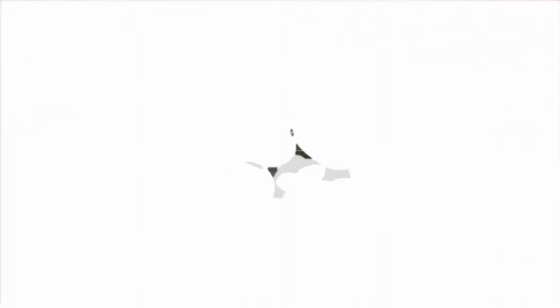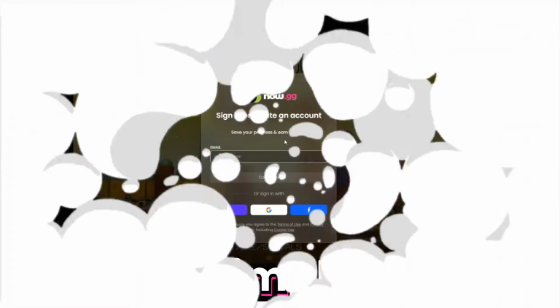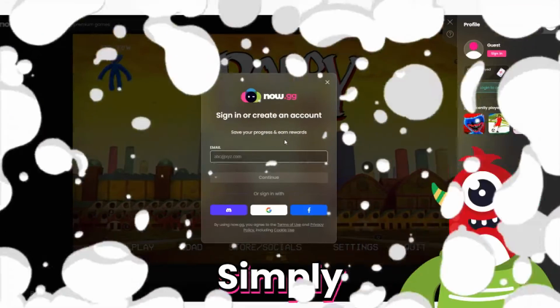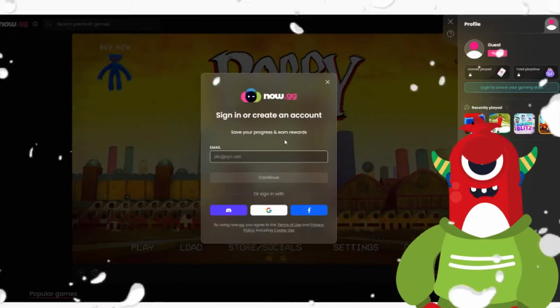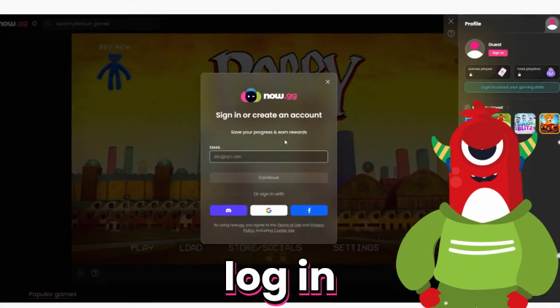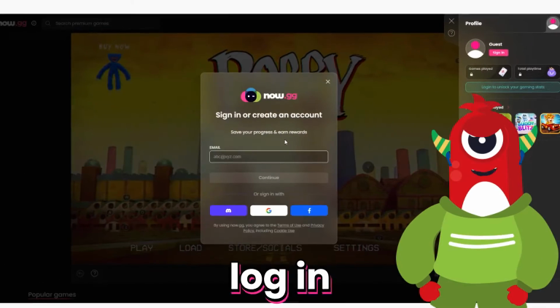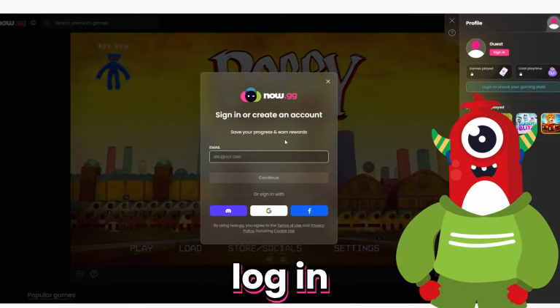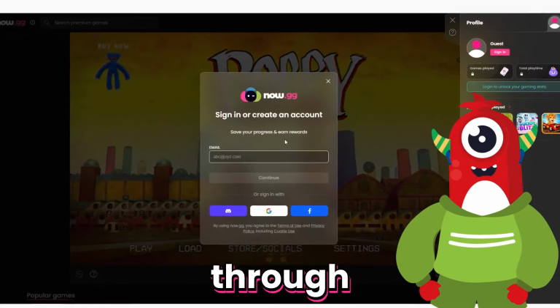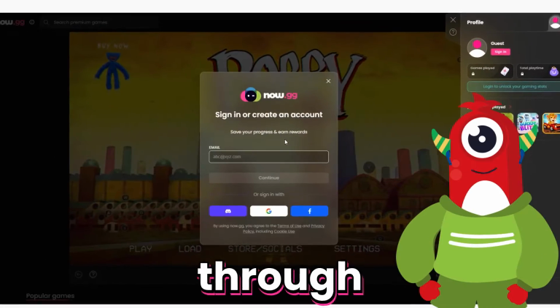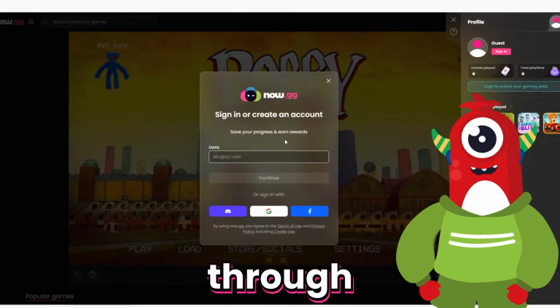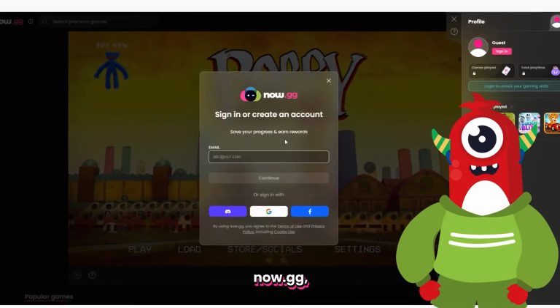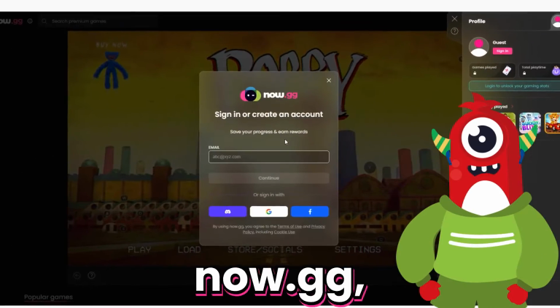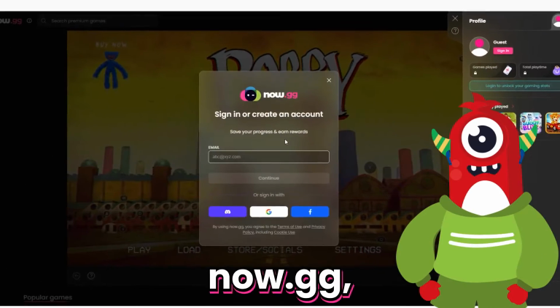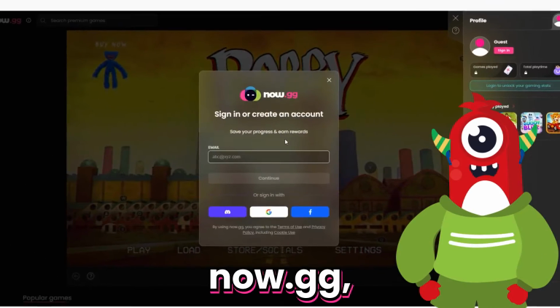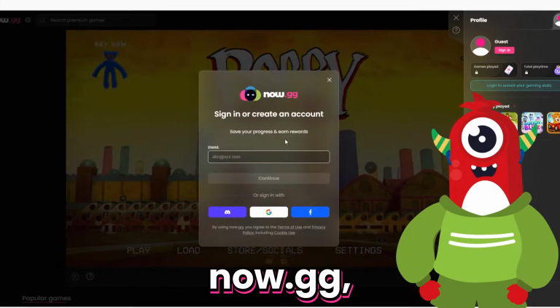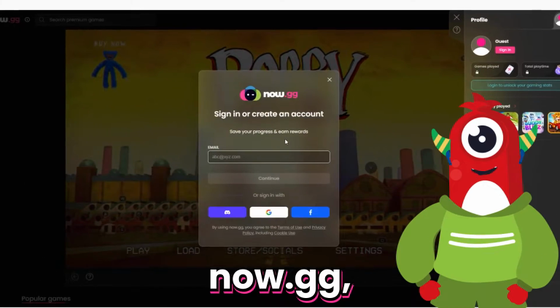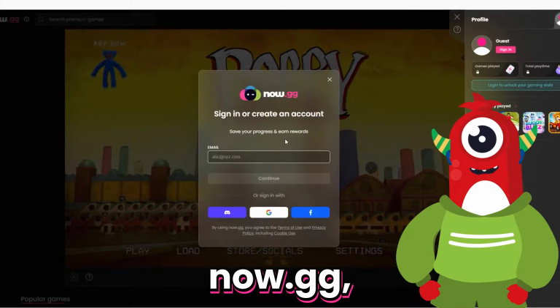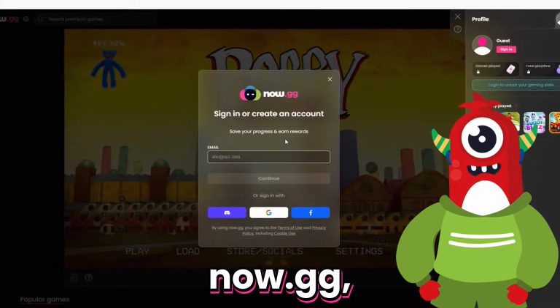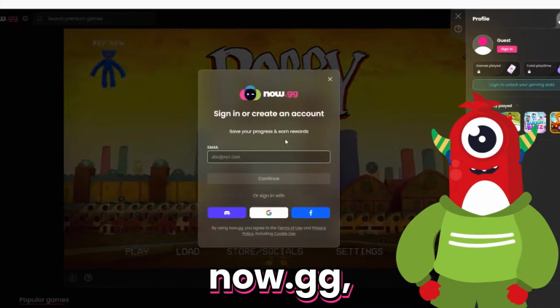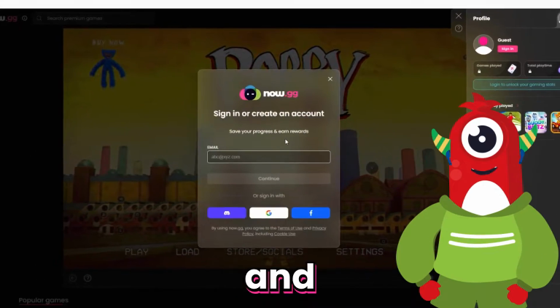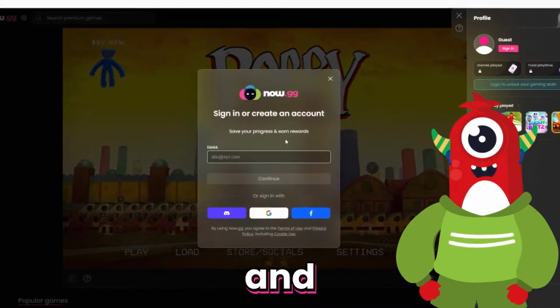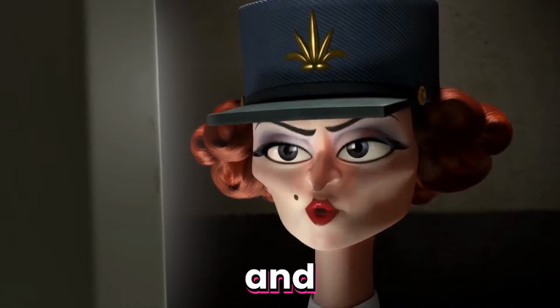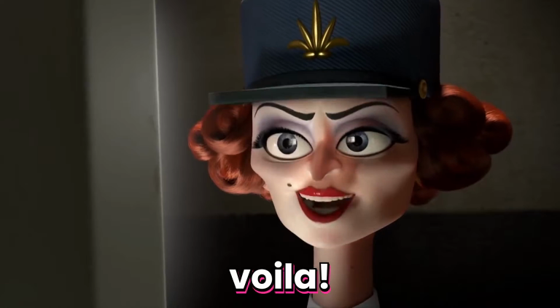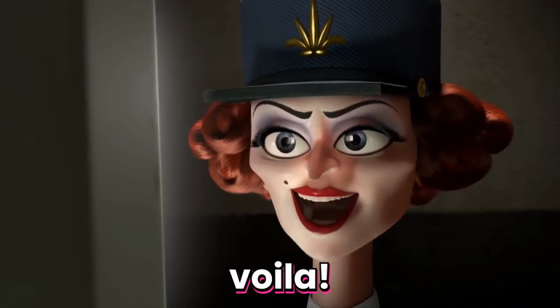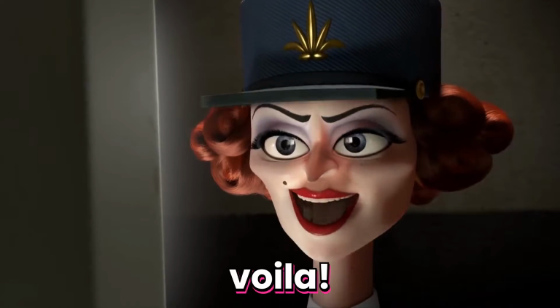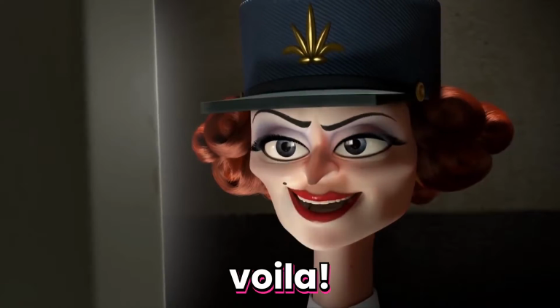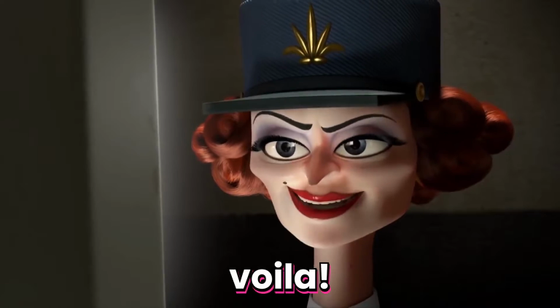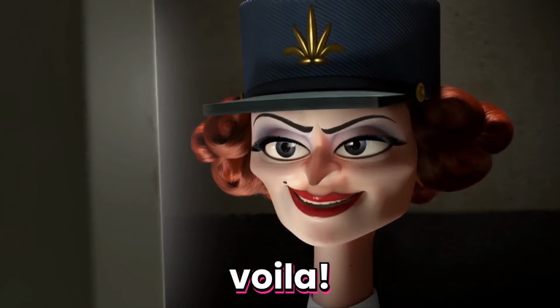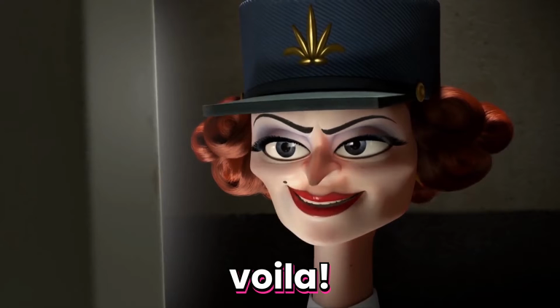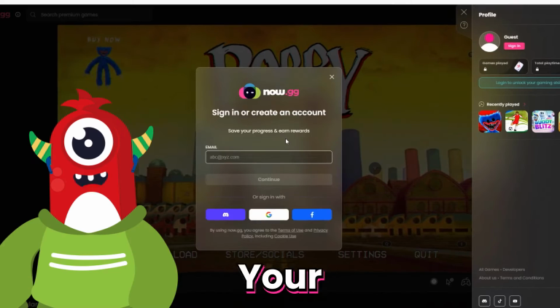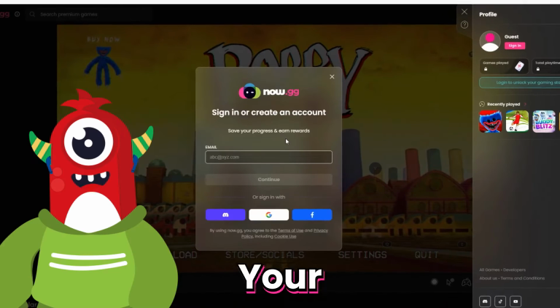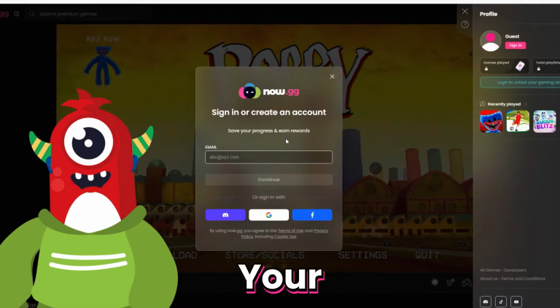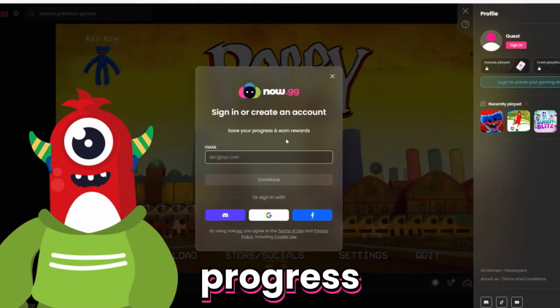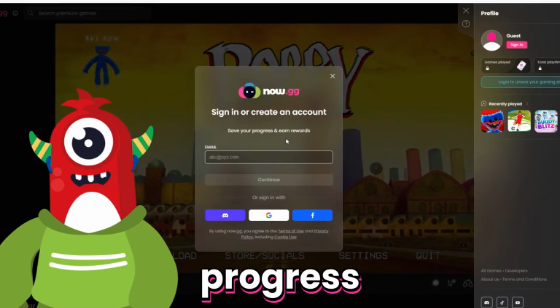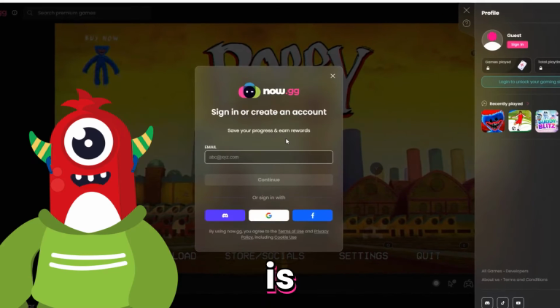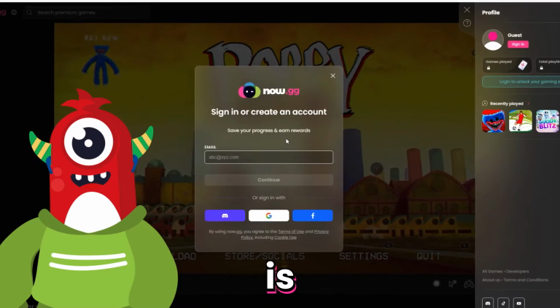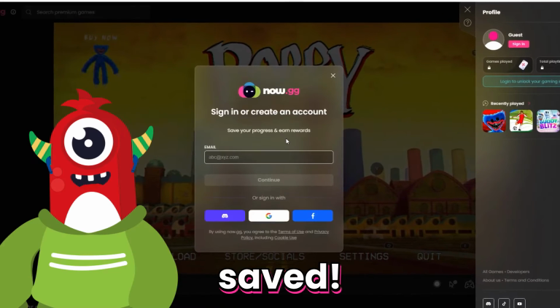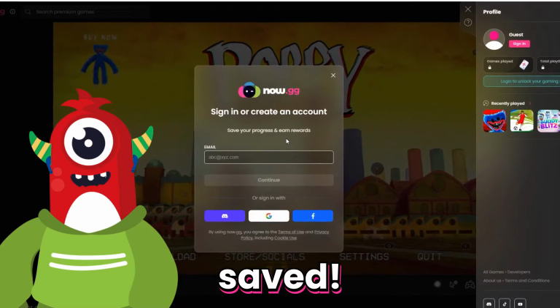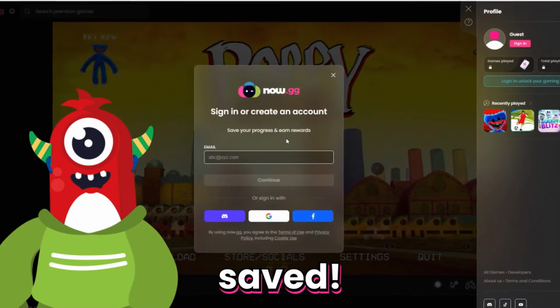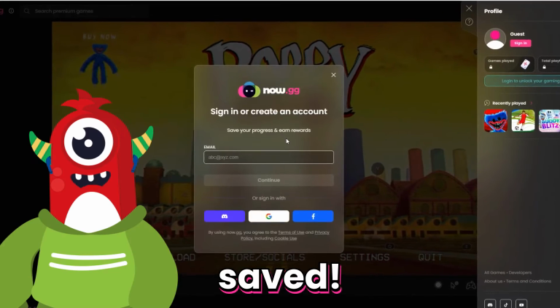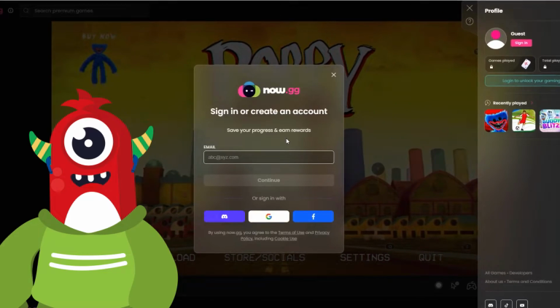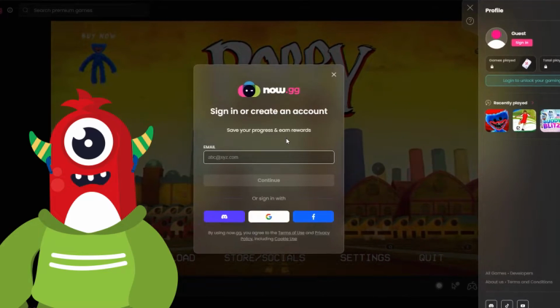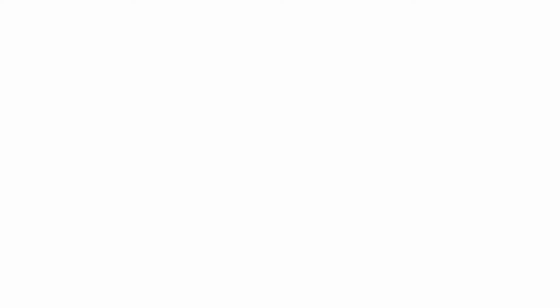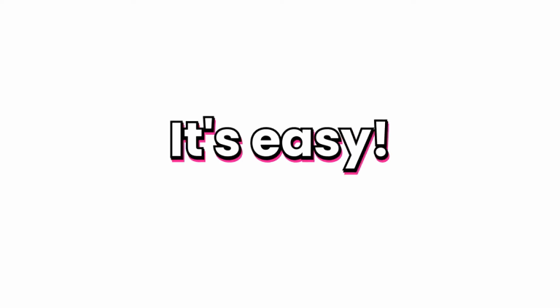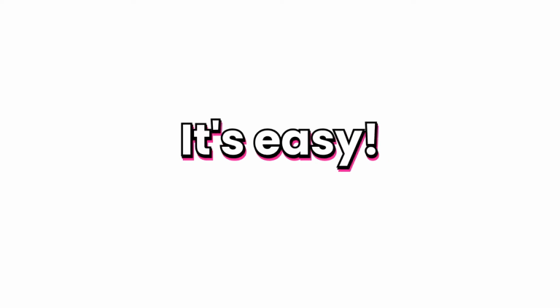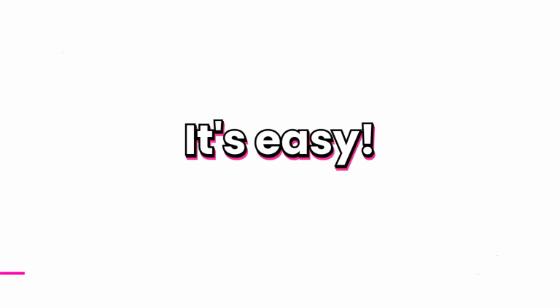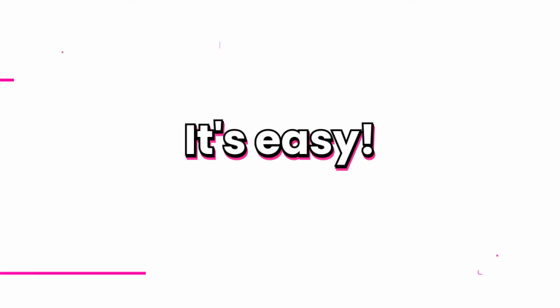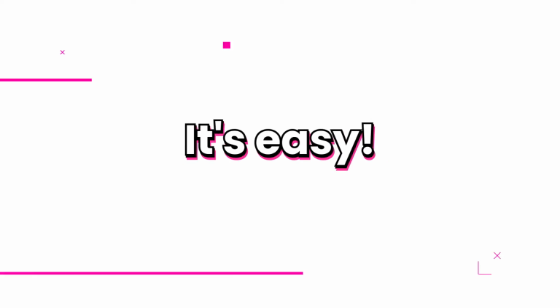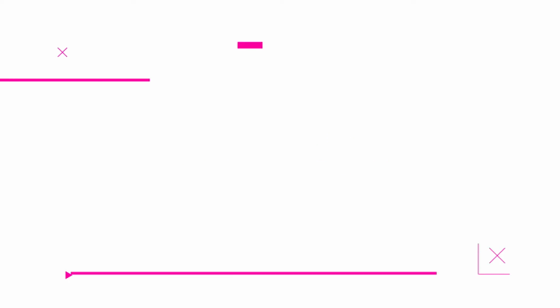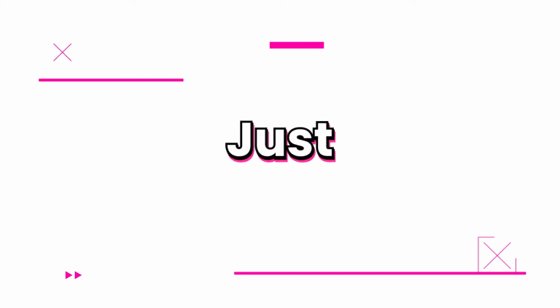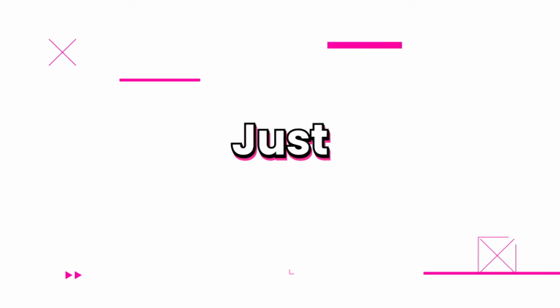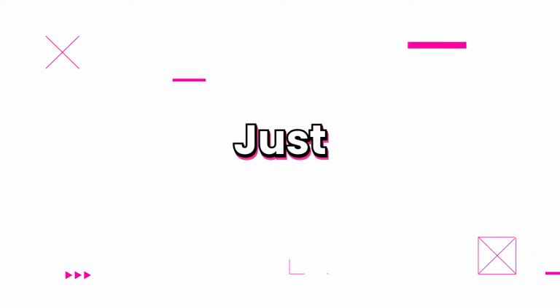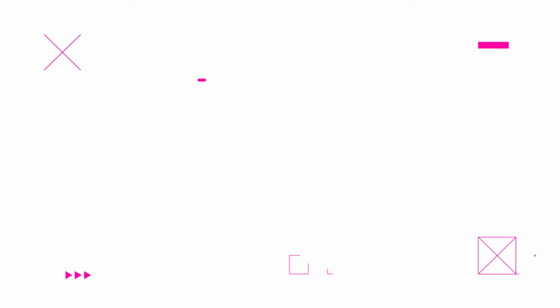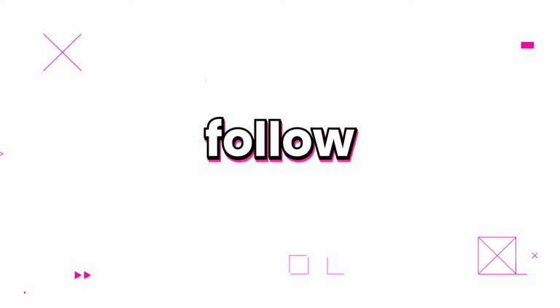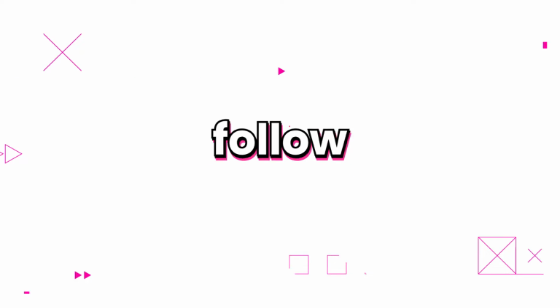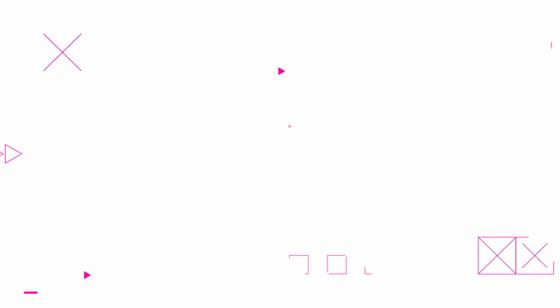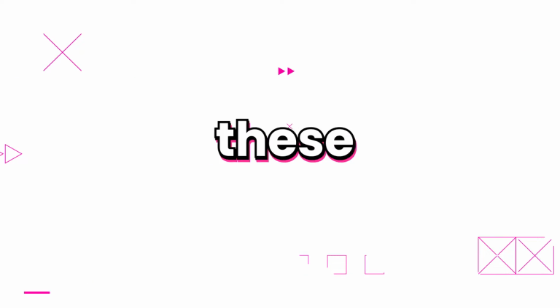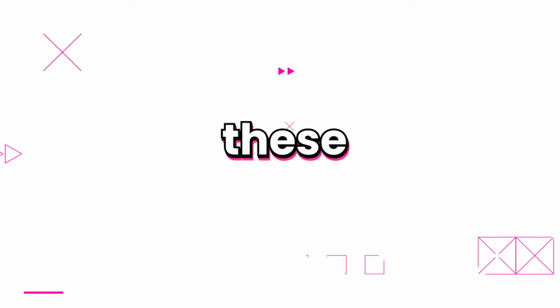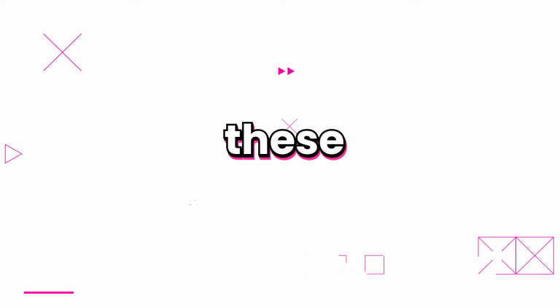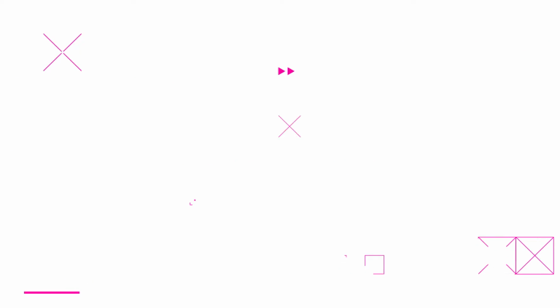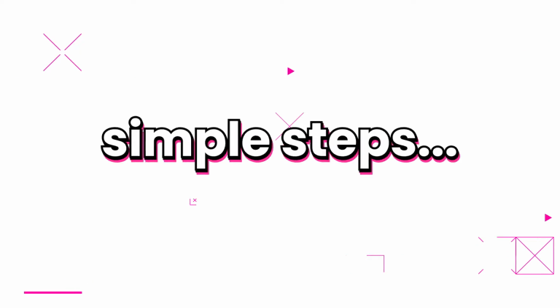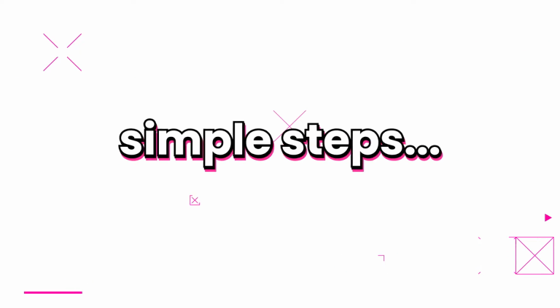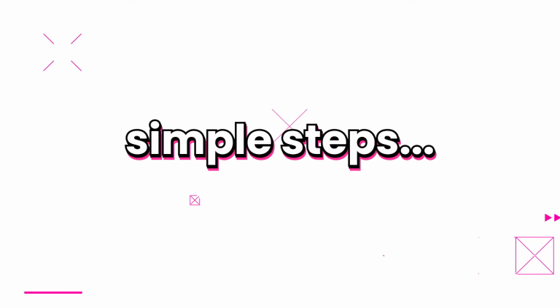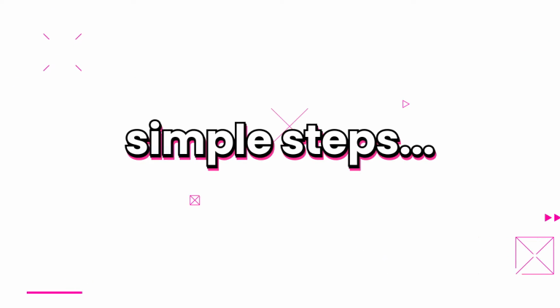Simply log in through Now.gg, and voila! Your progress is saved! It's easy! Just follow these simple steps.